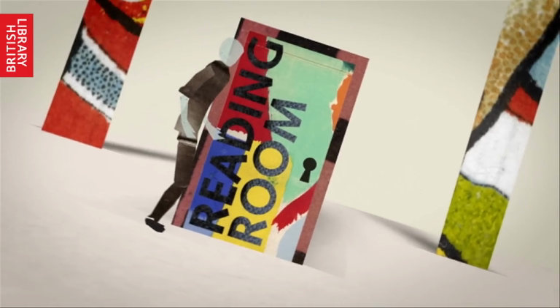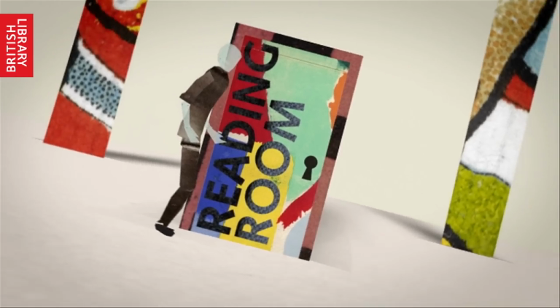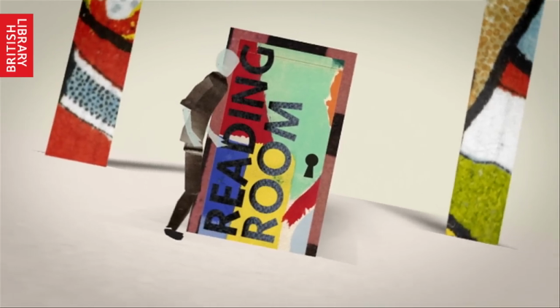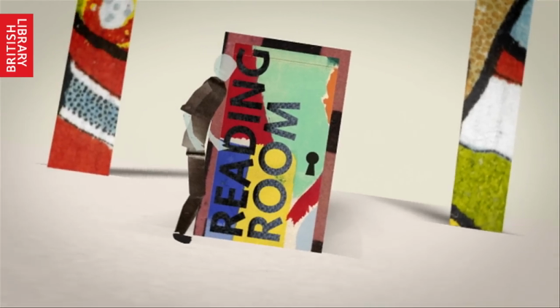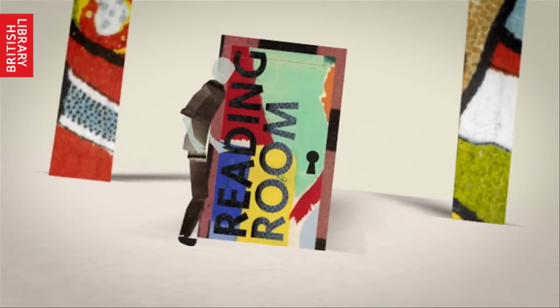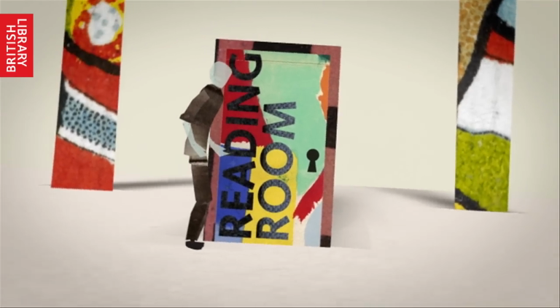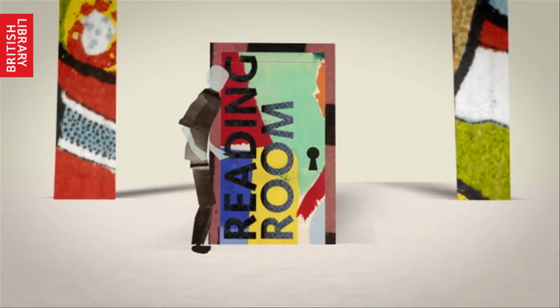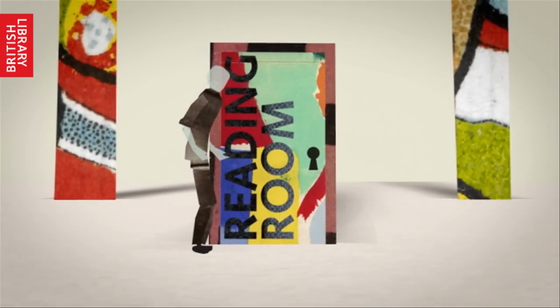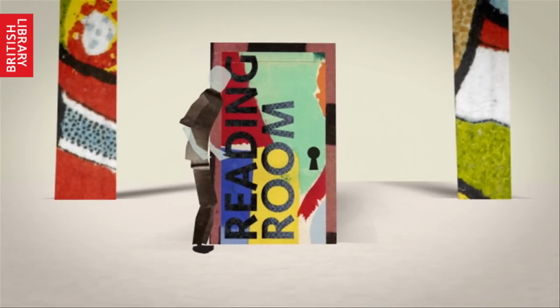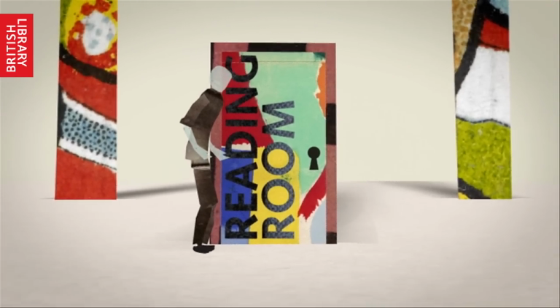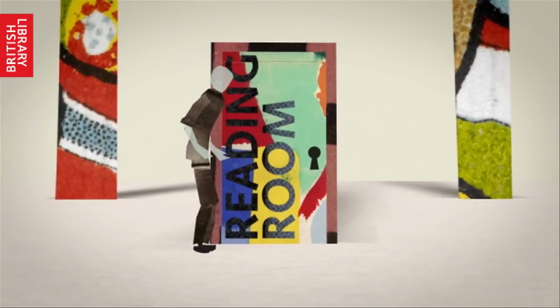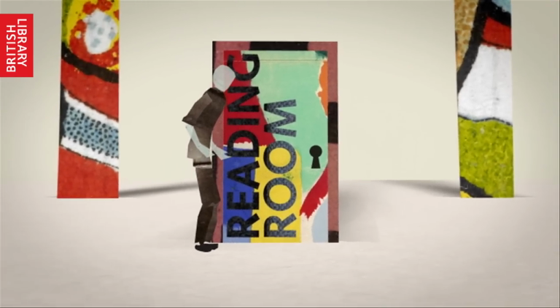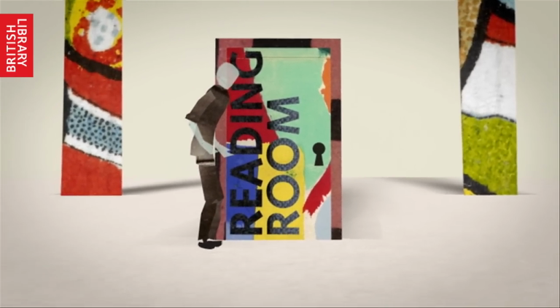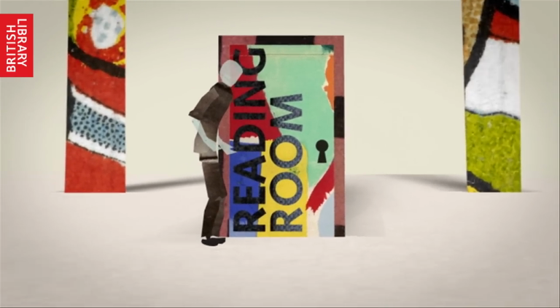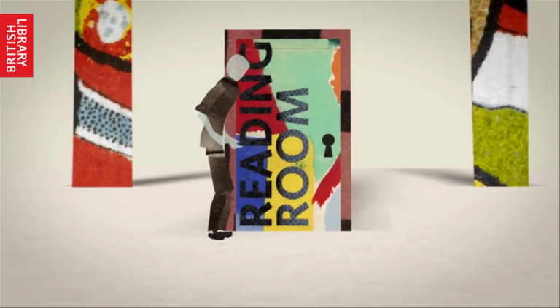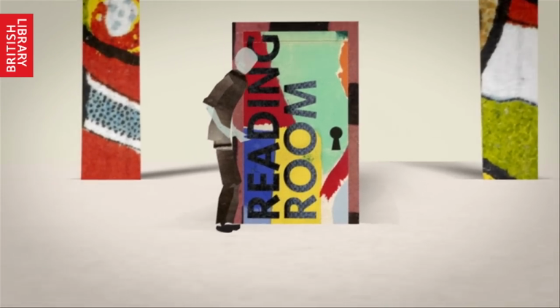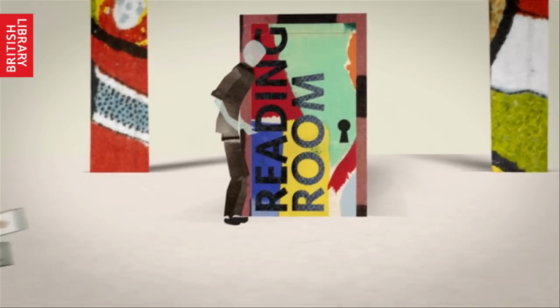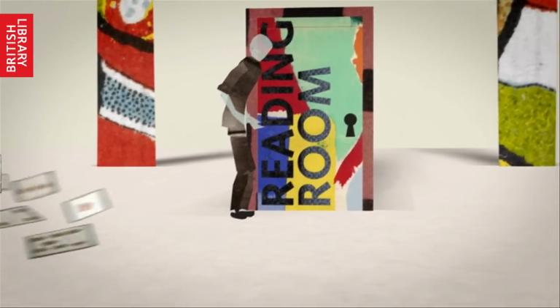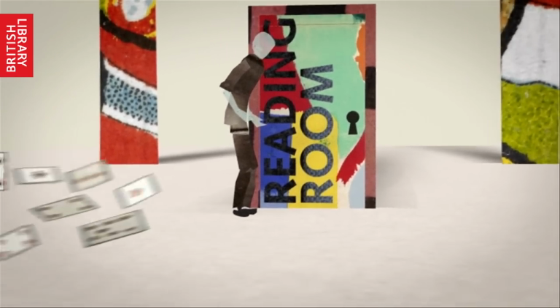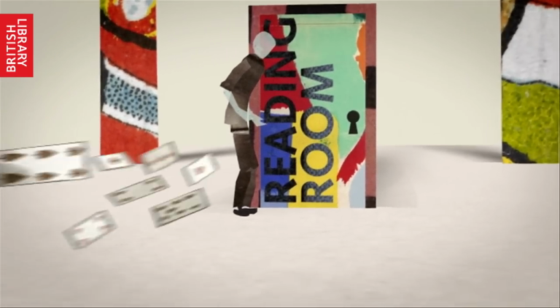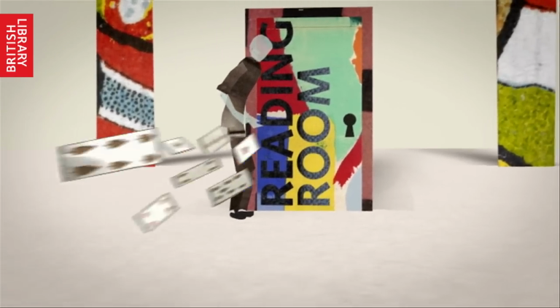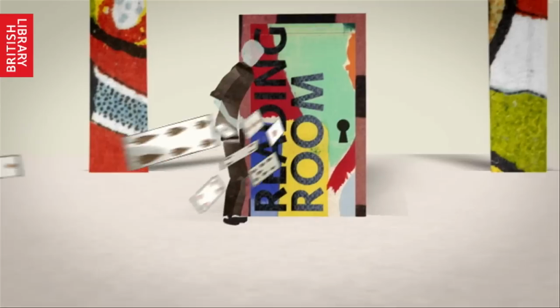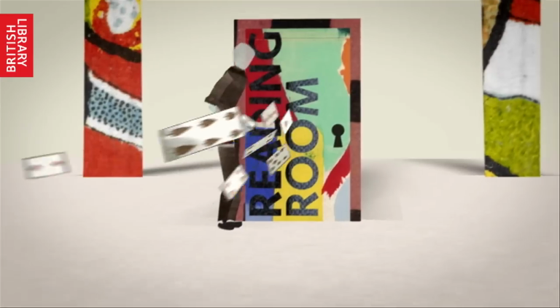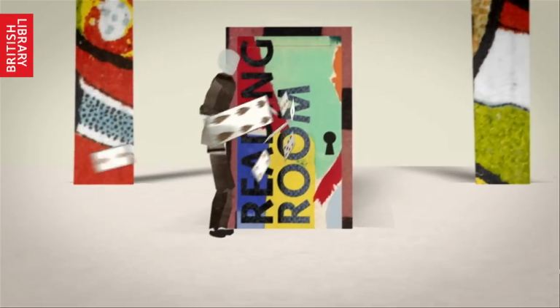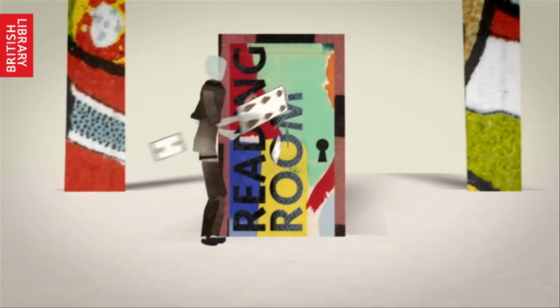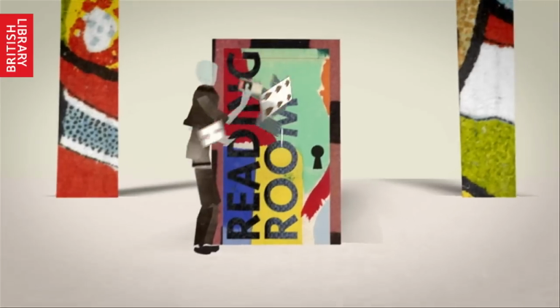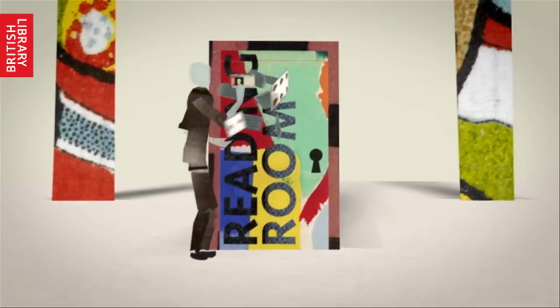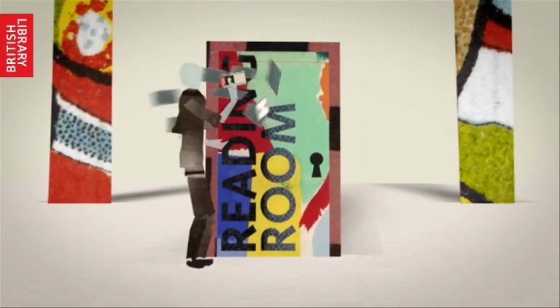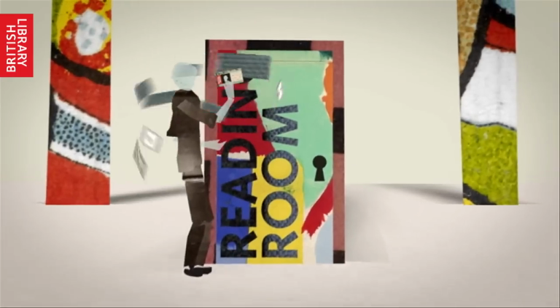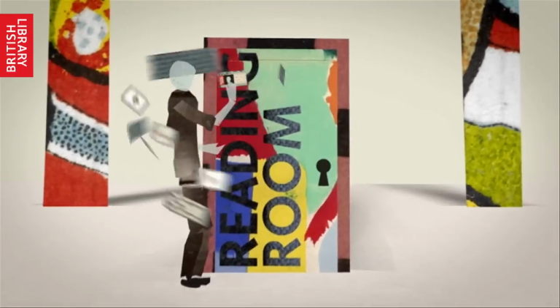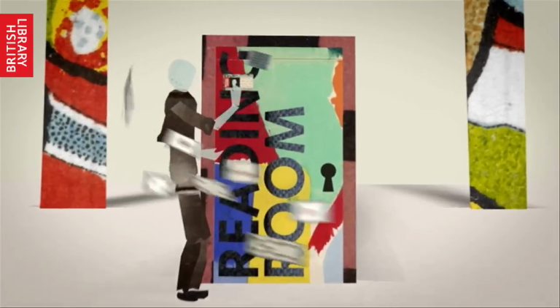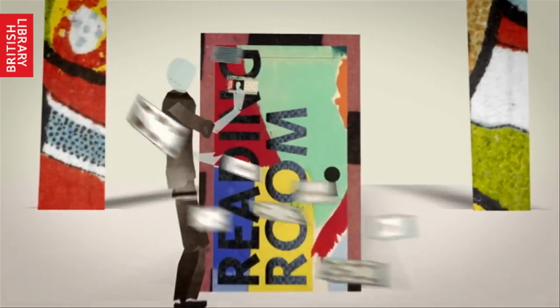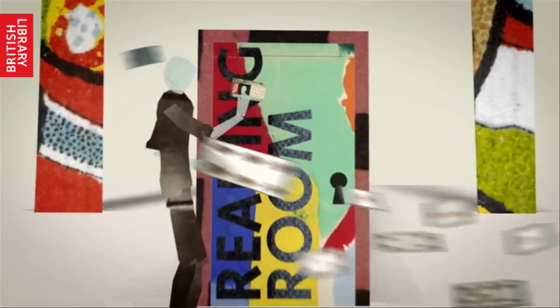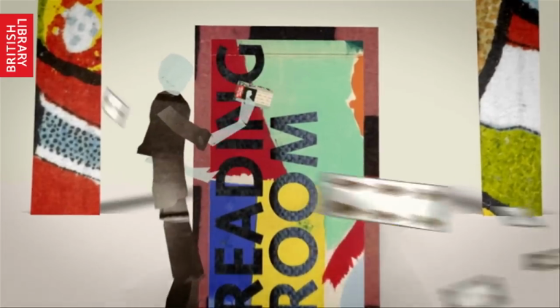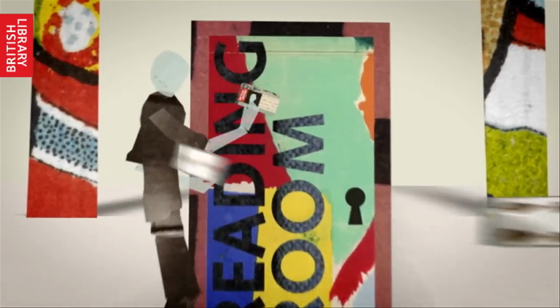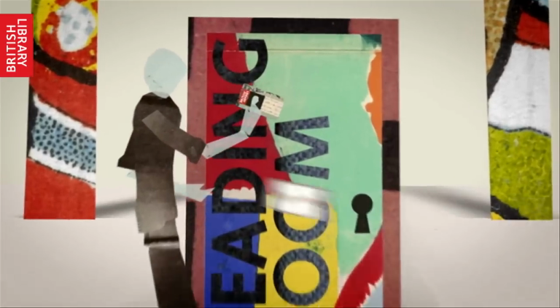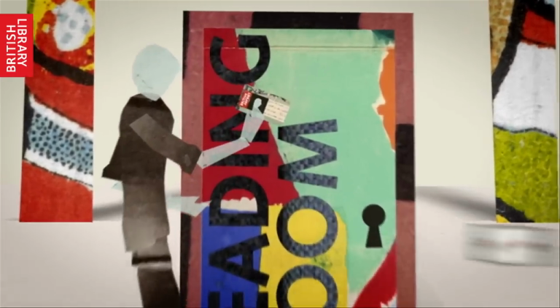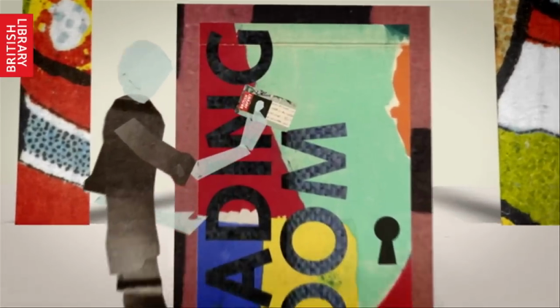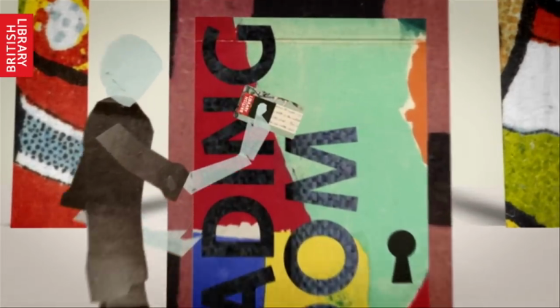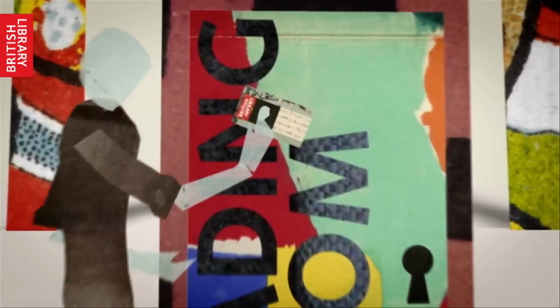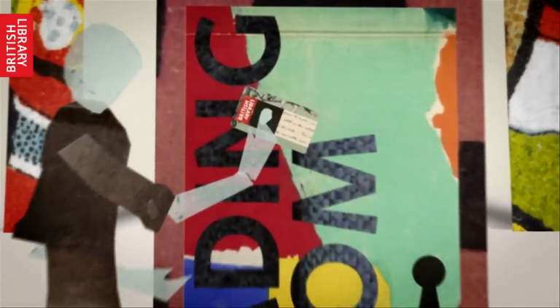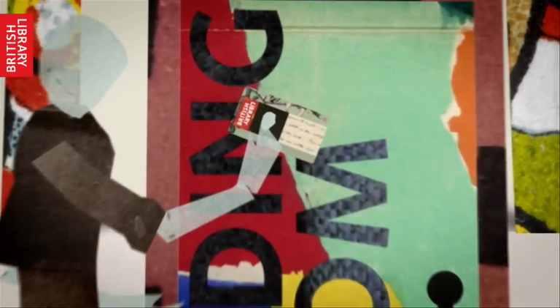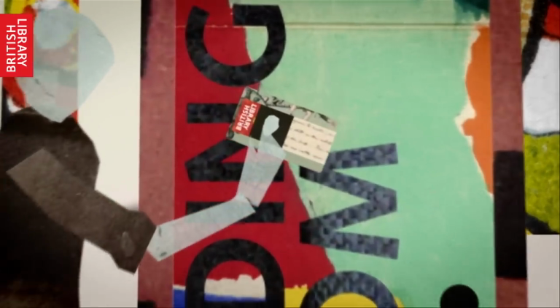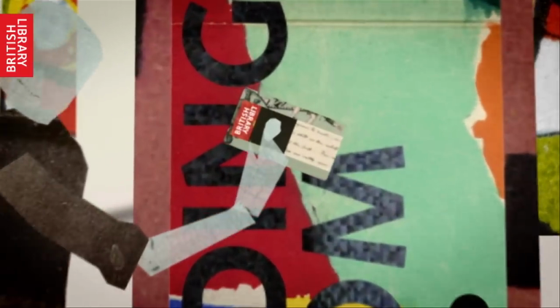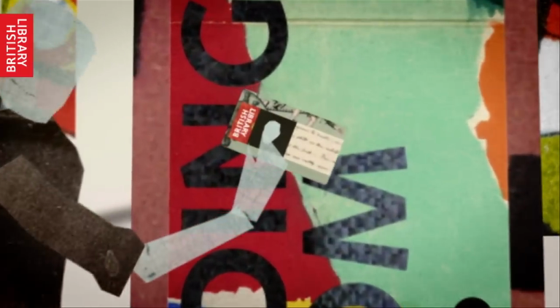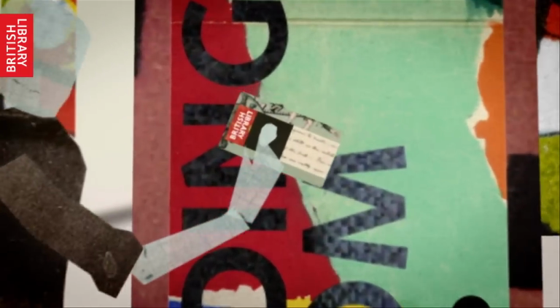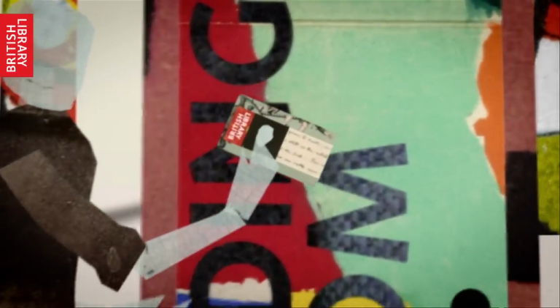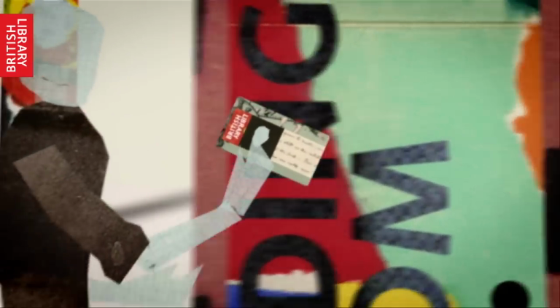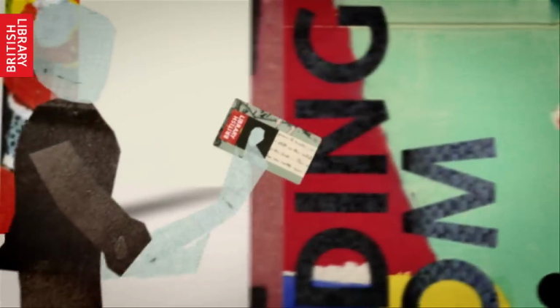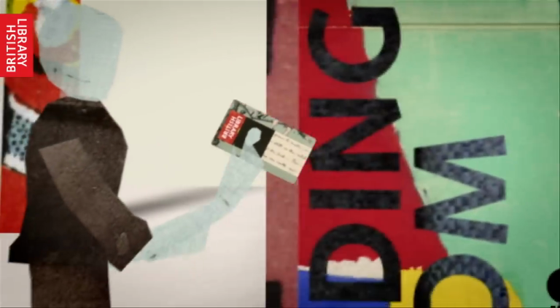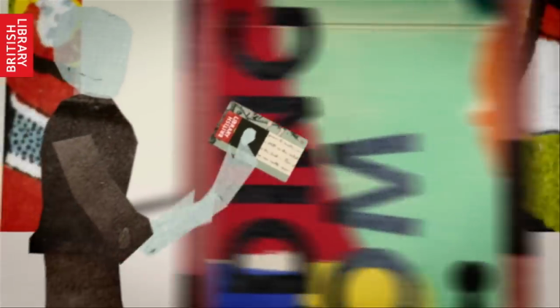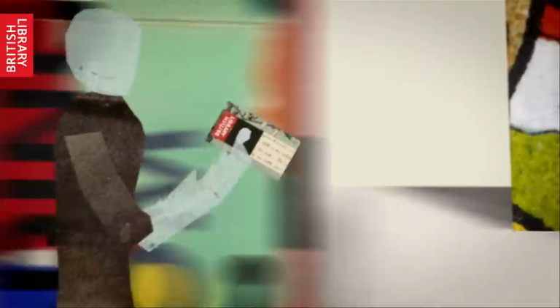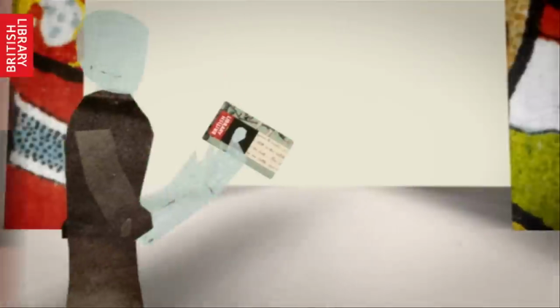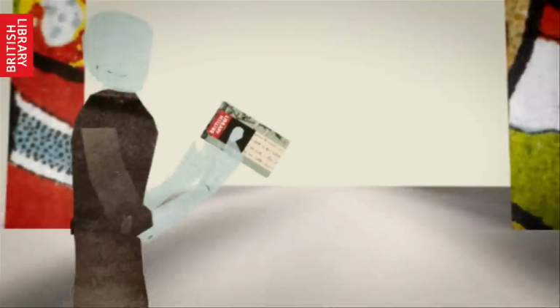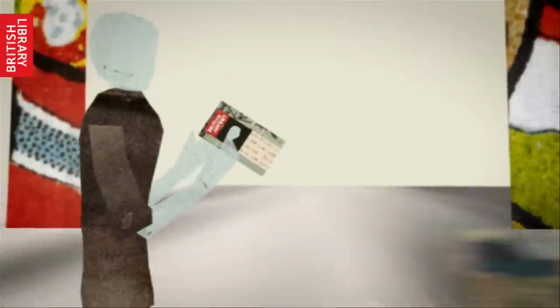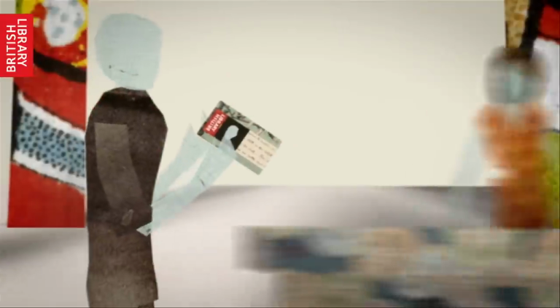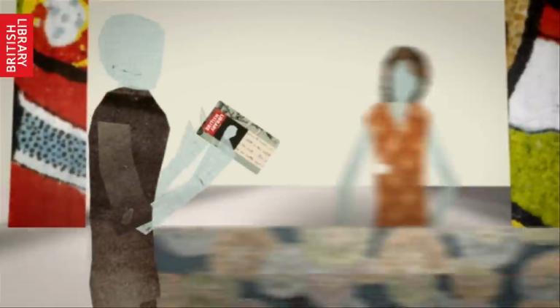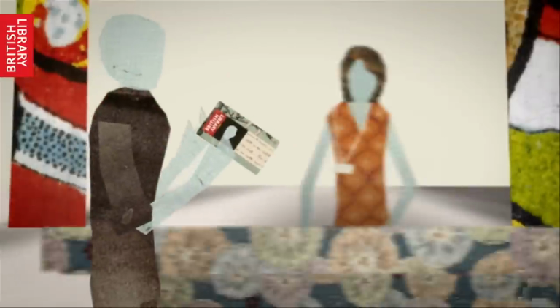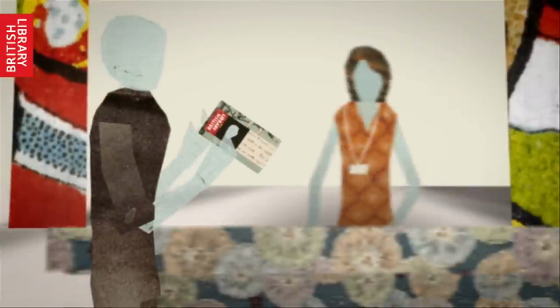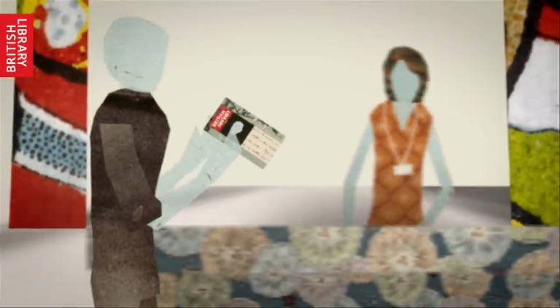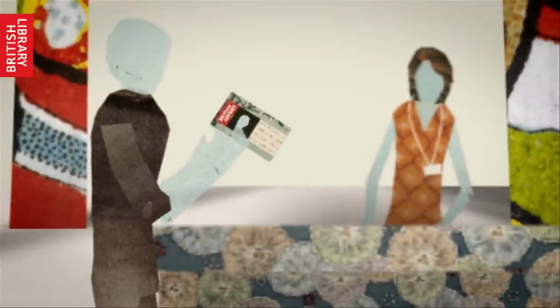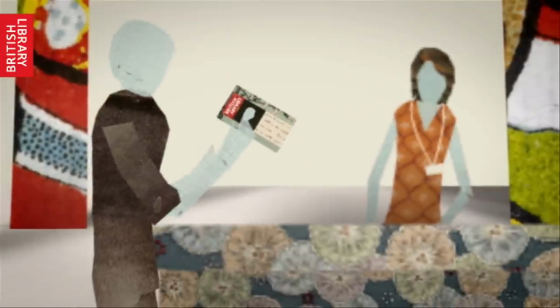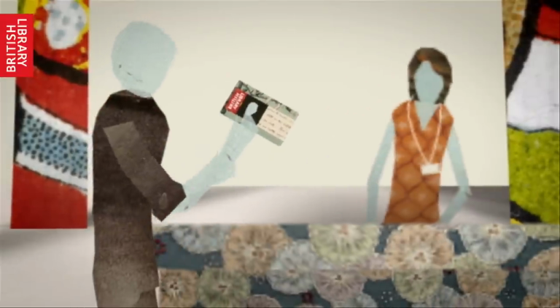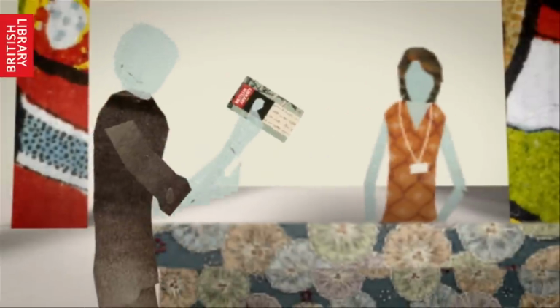So, how do you get inside? Firstly, you need a reader pass. Please show it at the security desk as you enter a reading room.